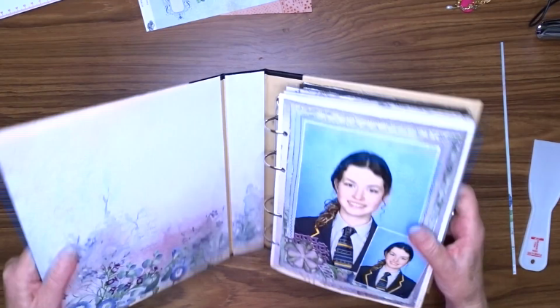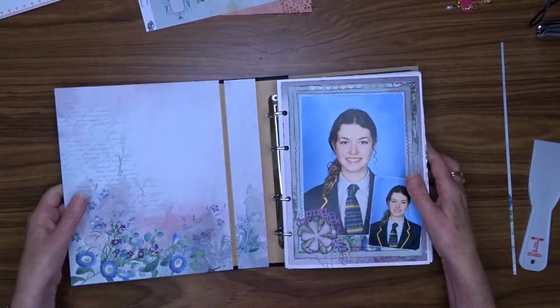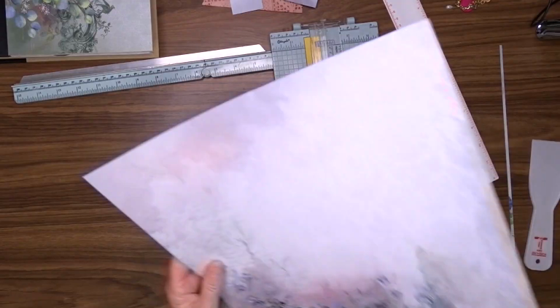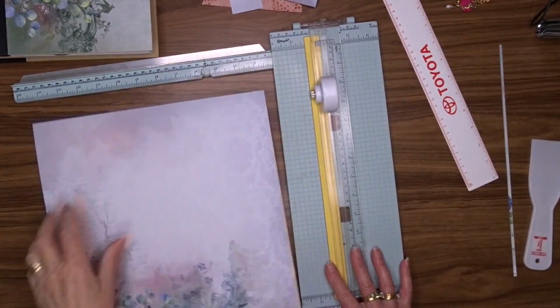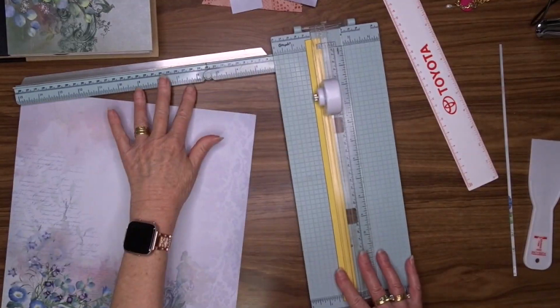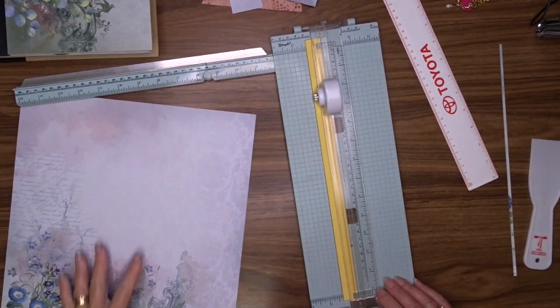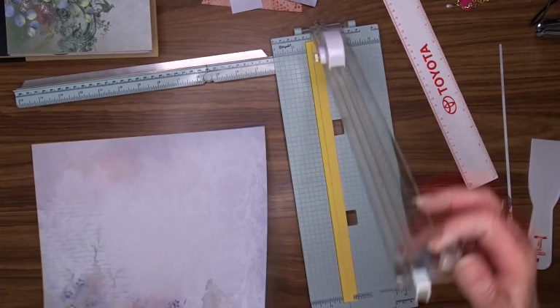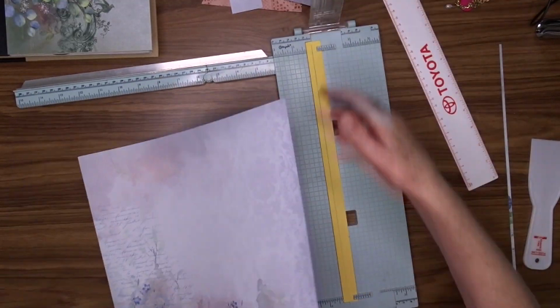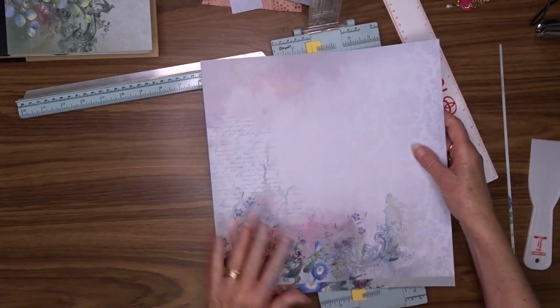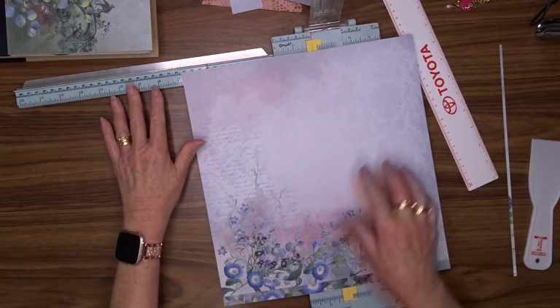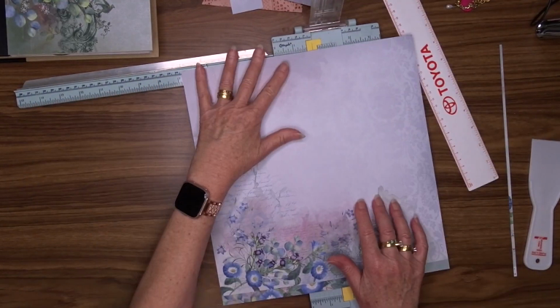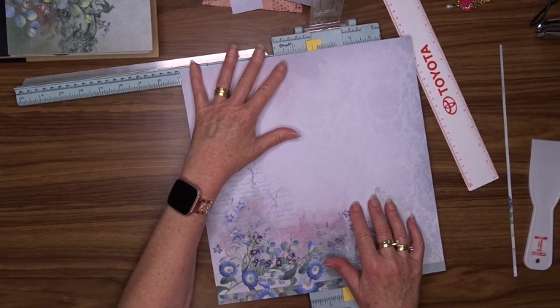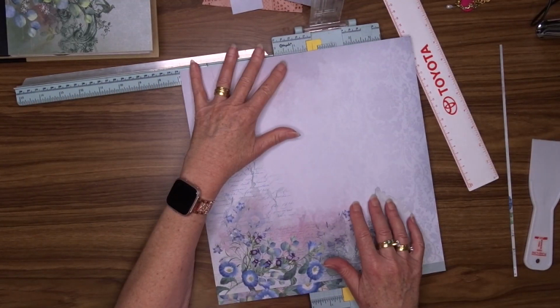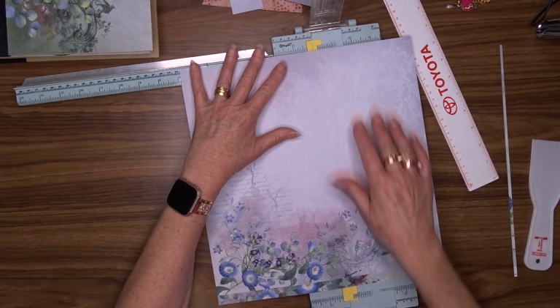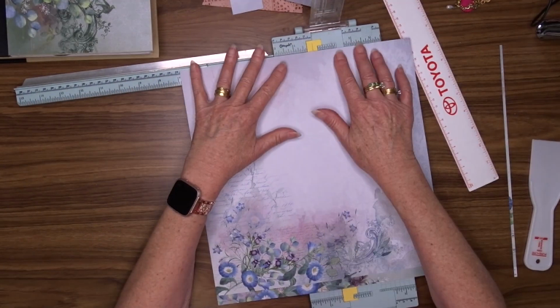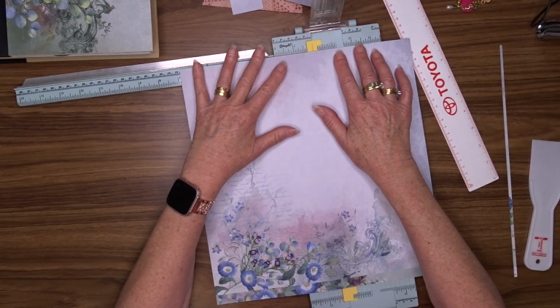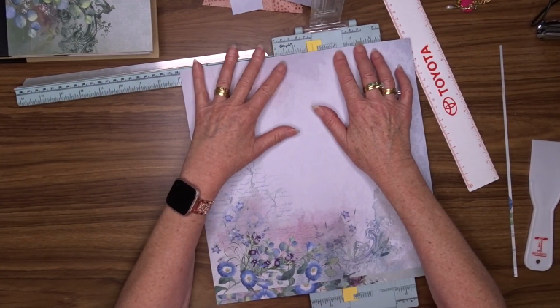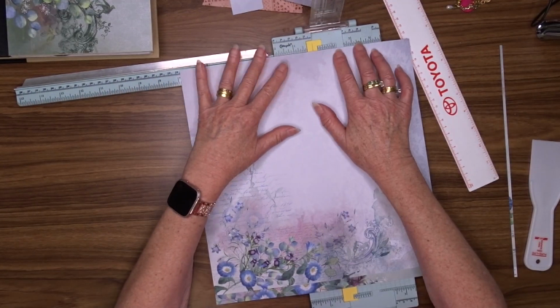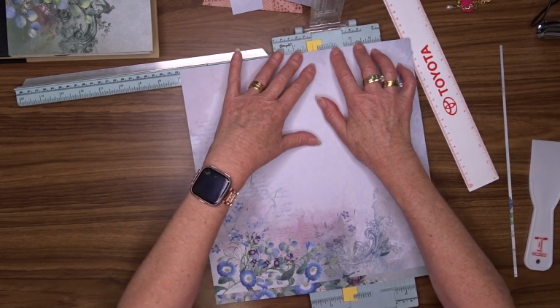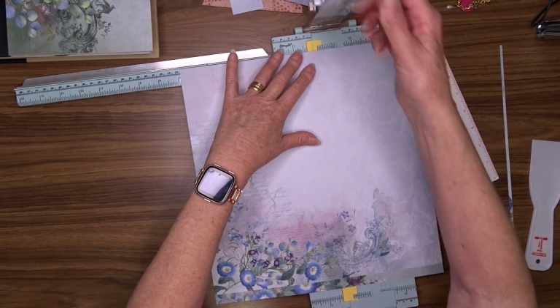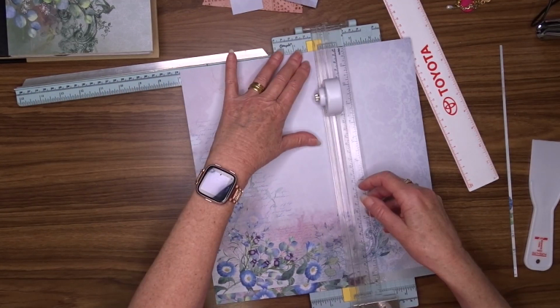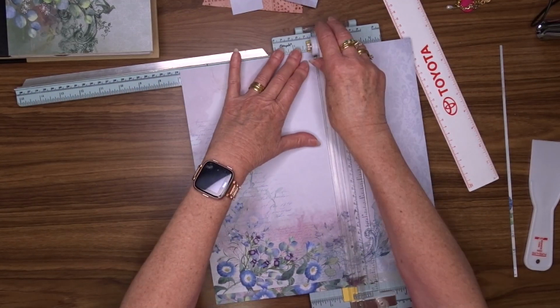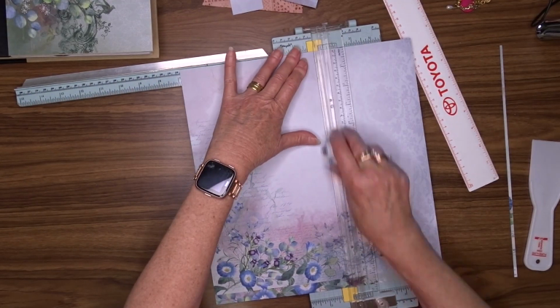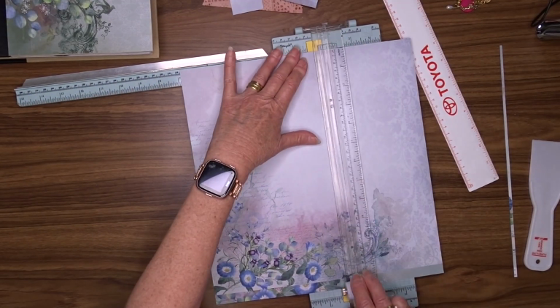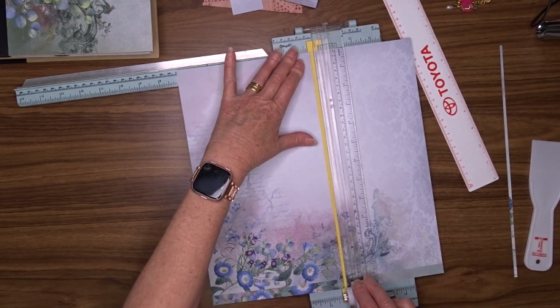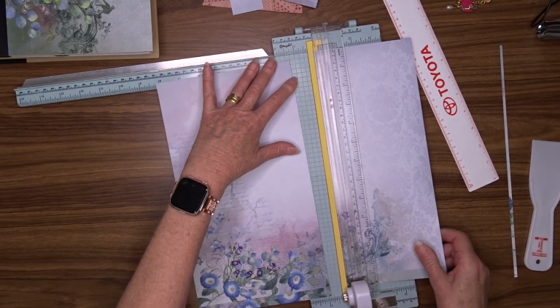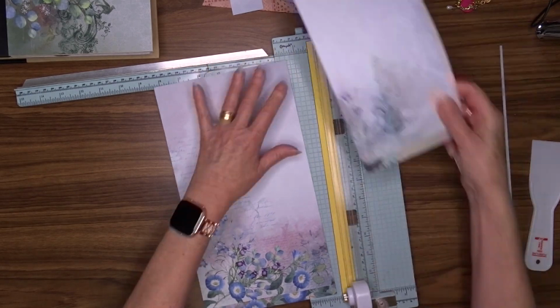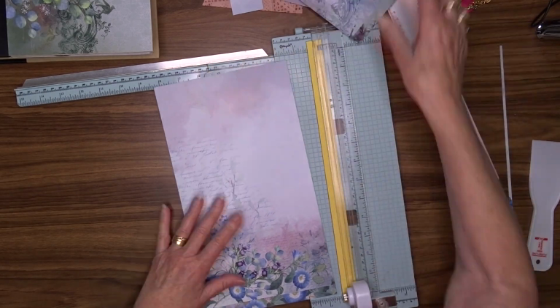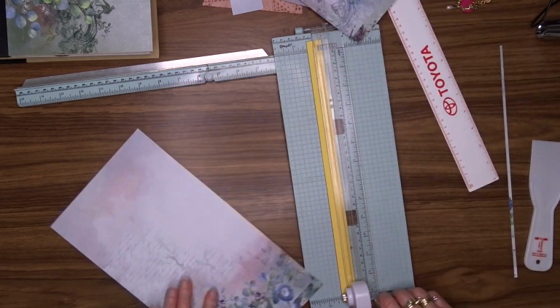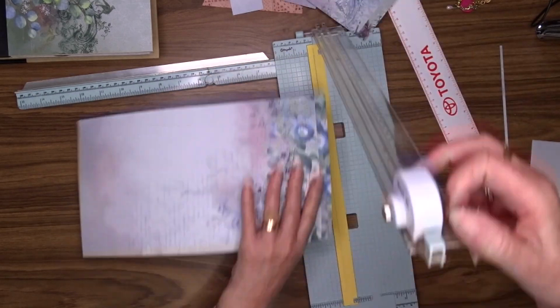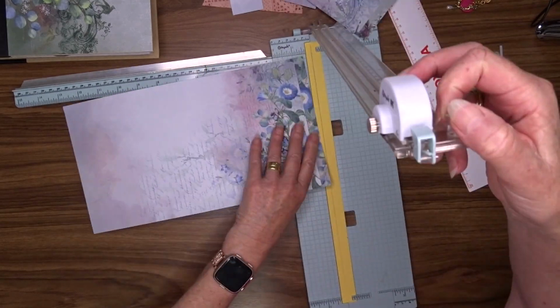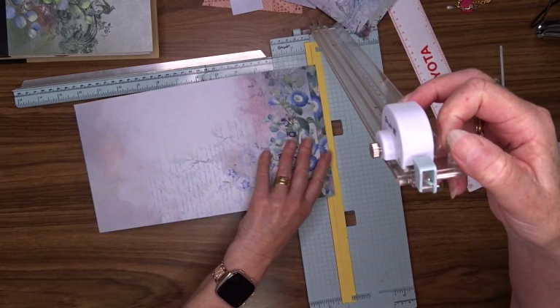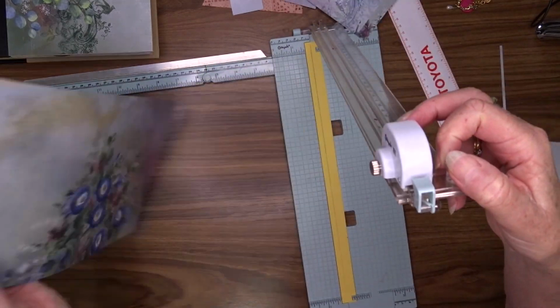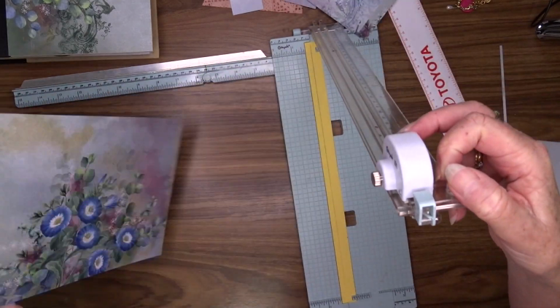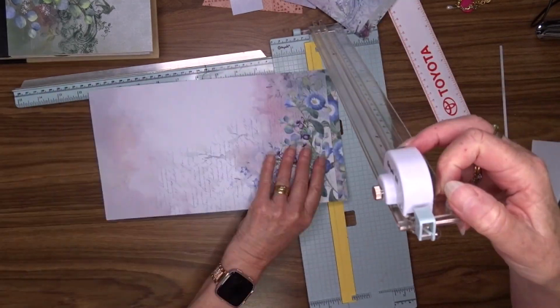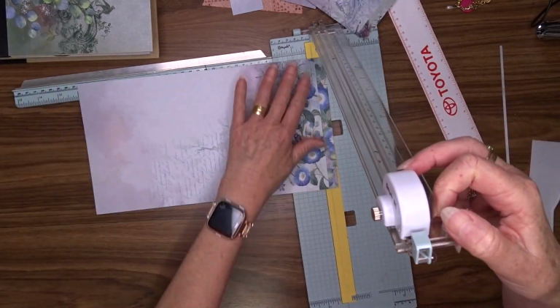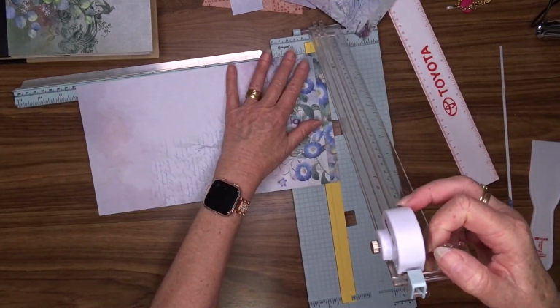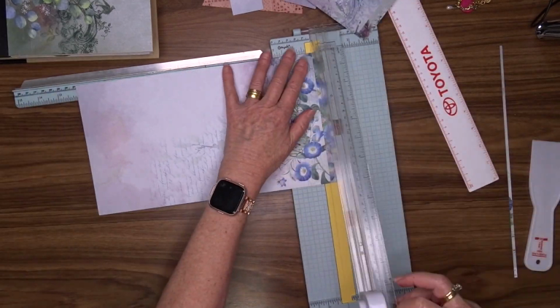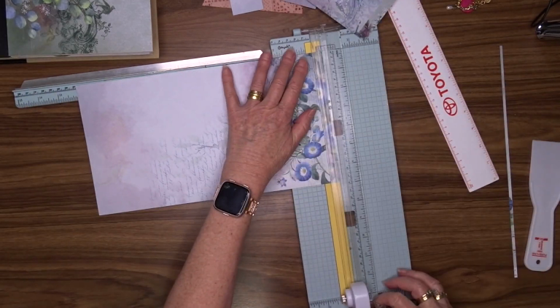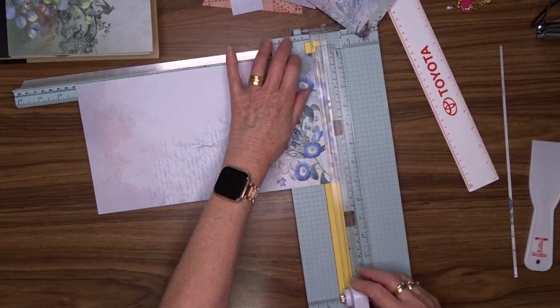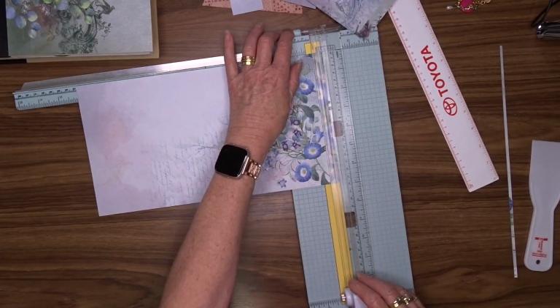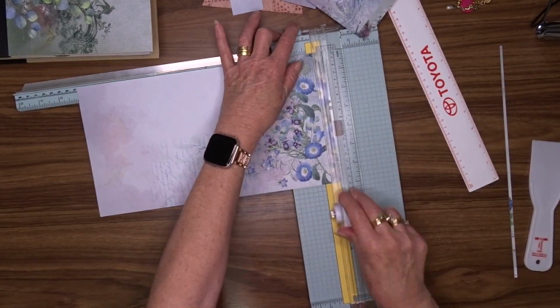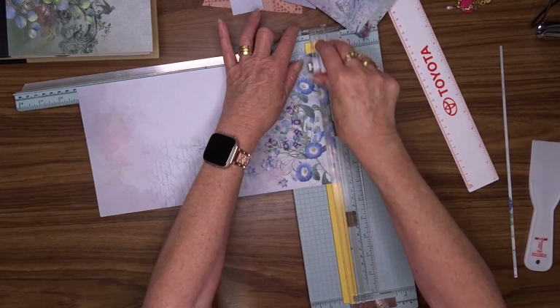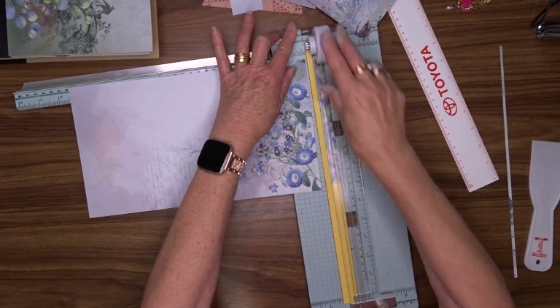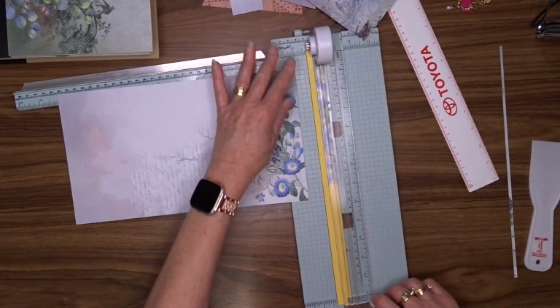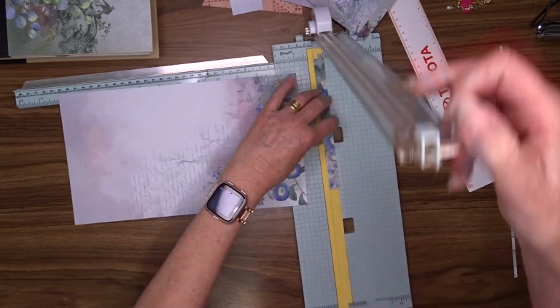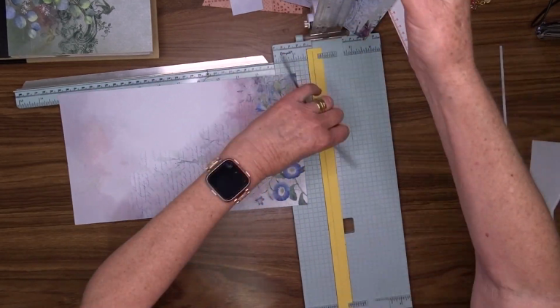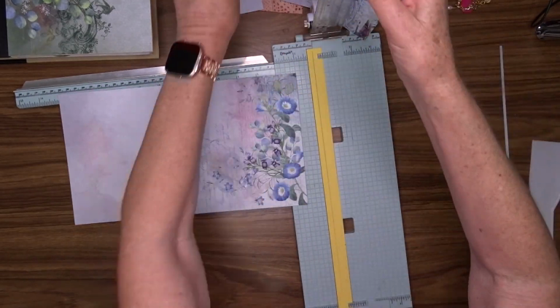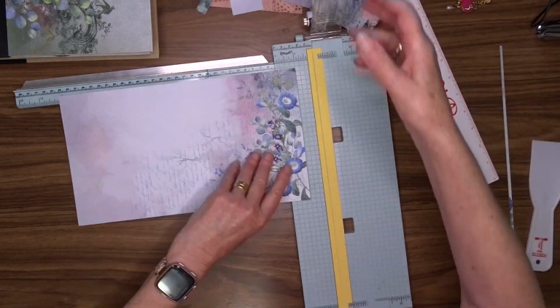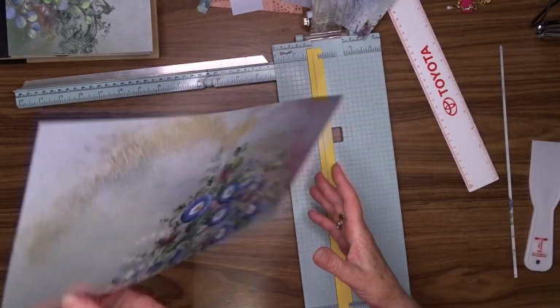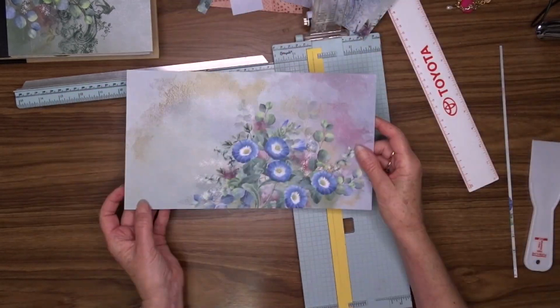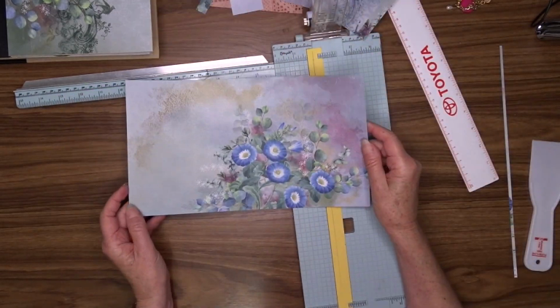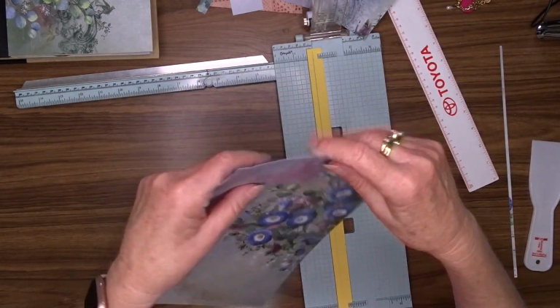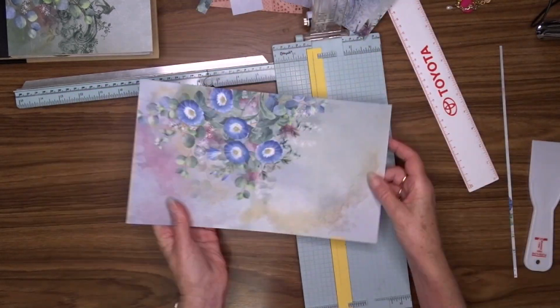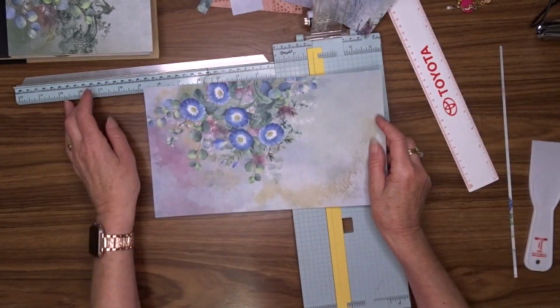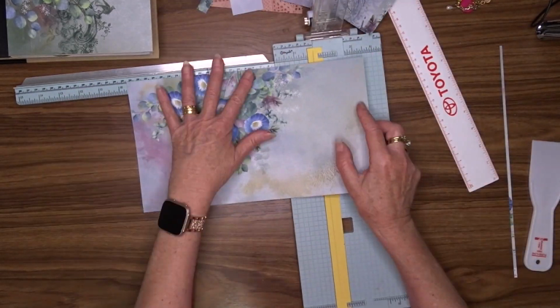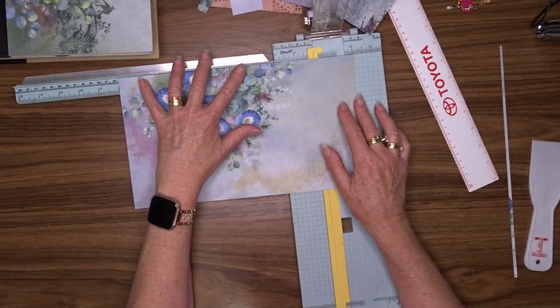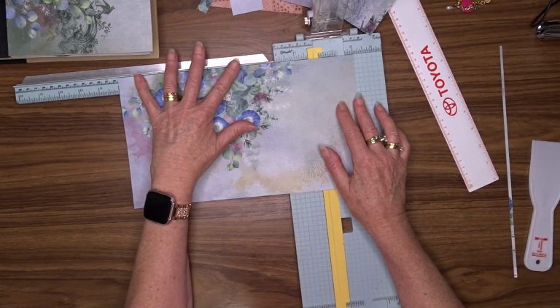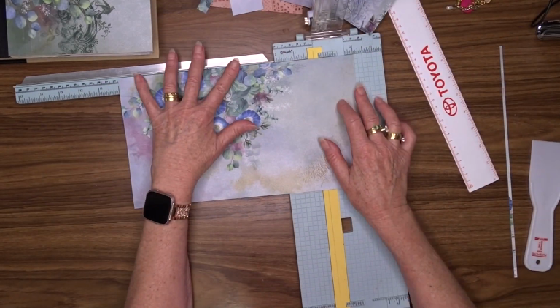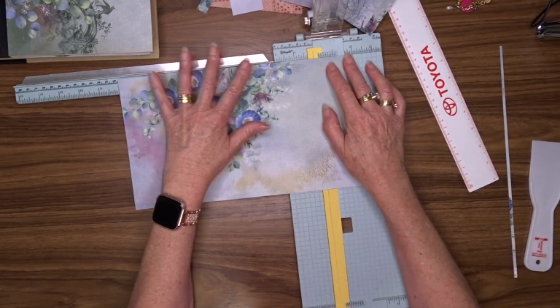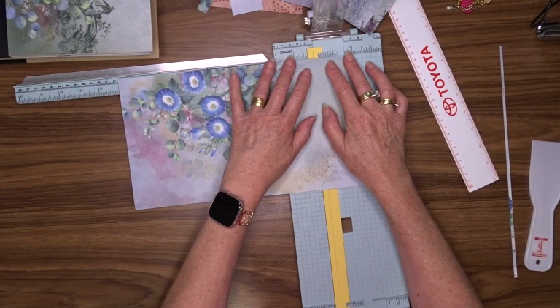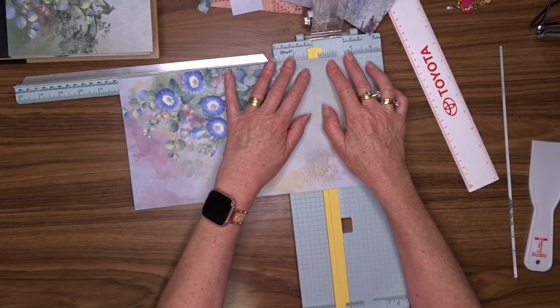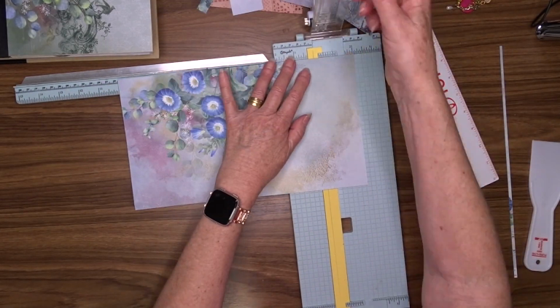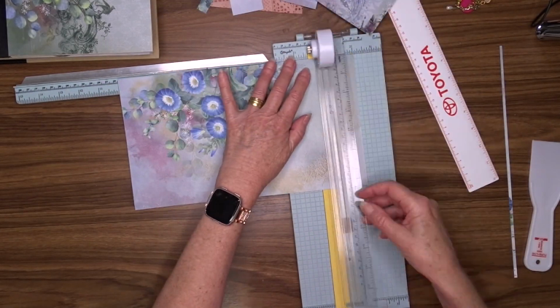The pattern paper for the inside of the back cover measures six and seven eighths by ten inches.